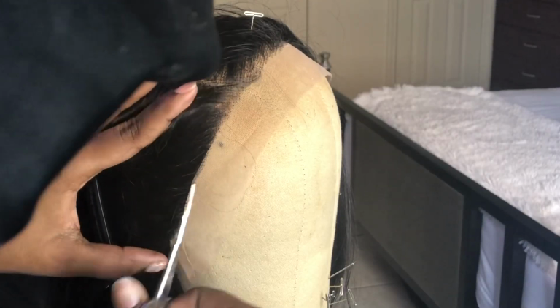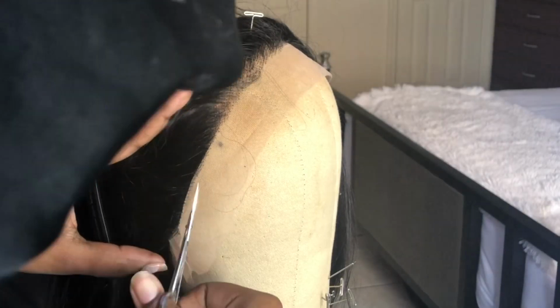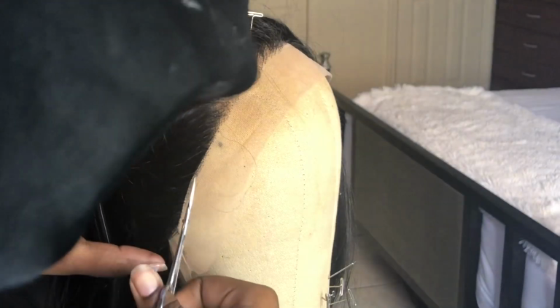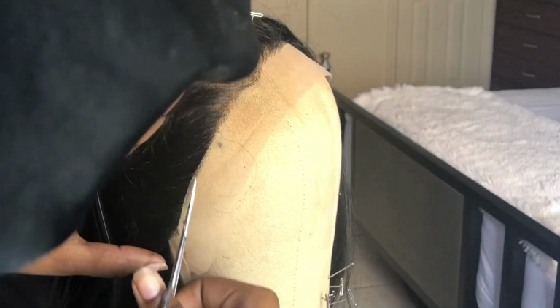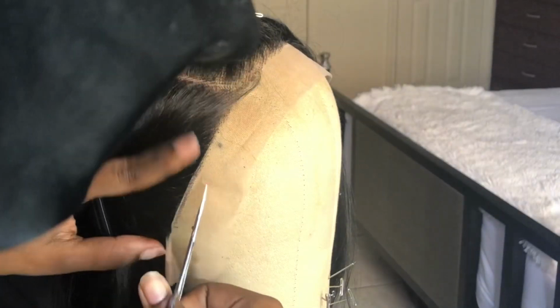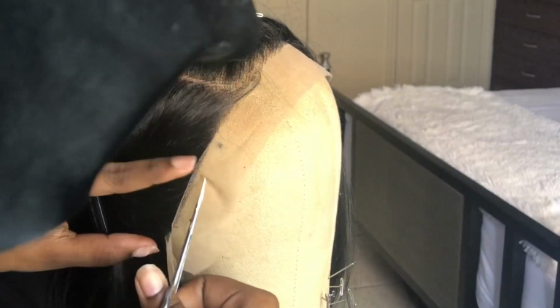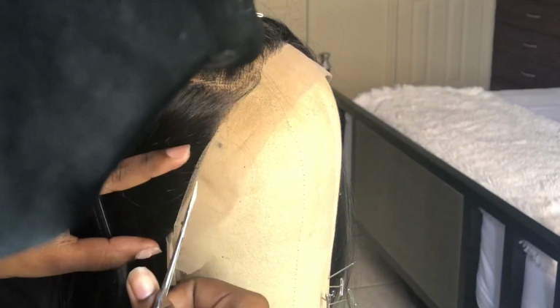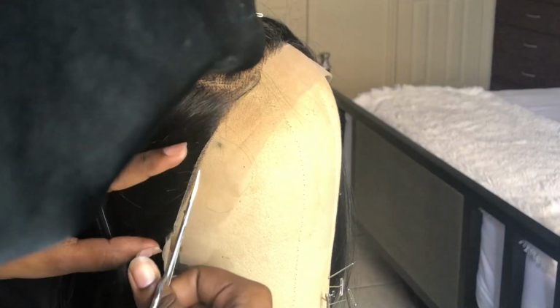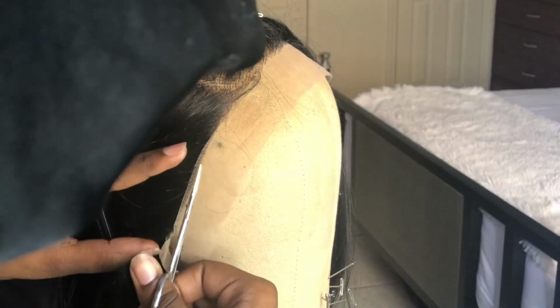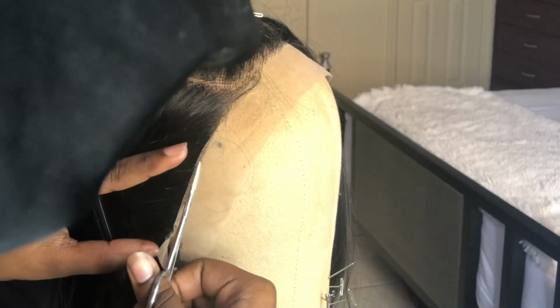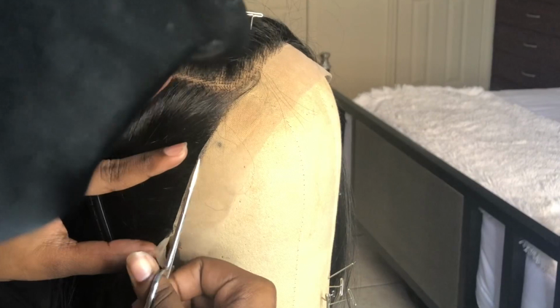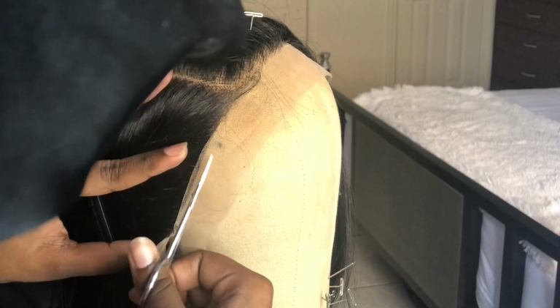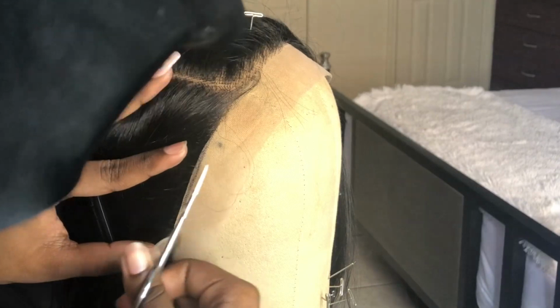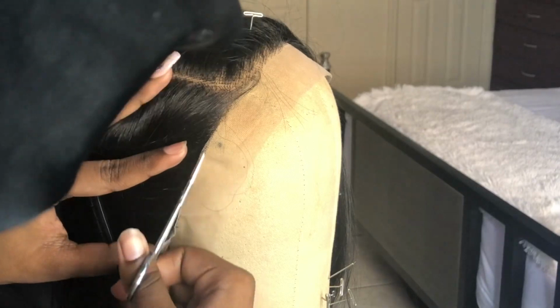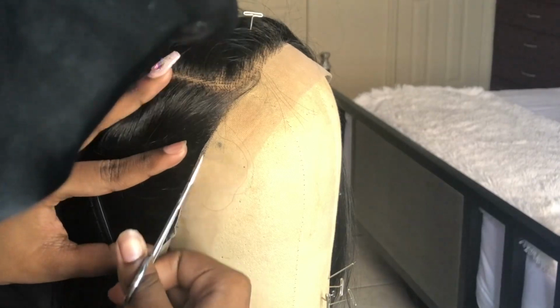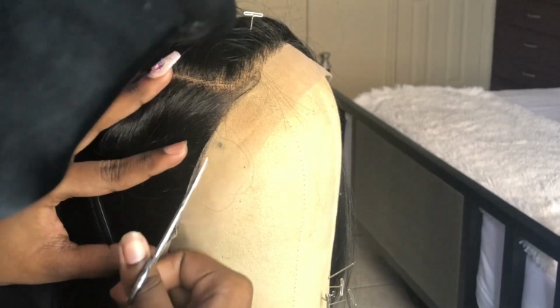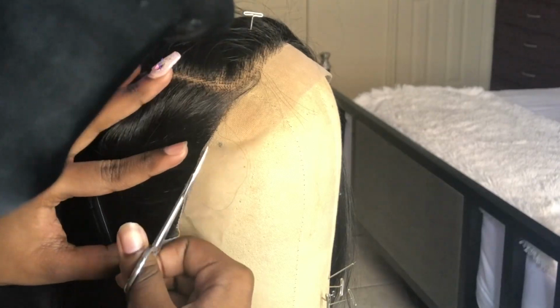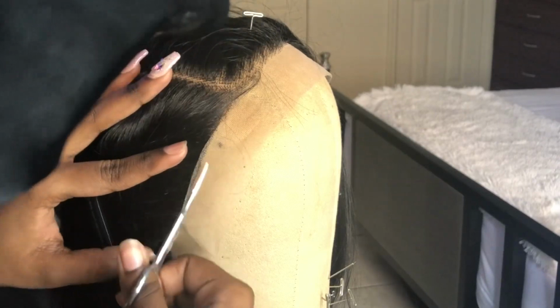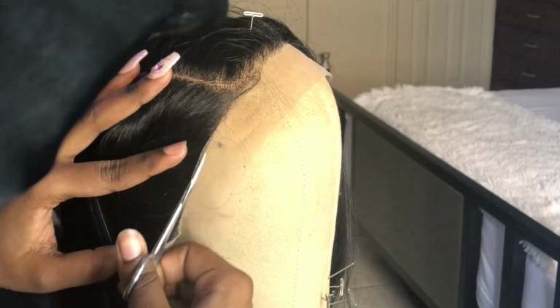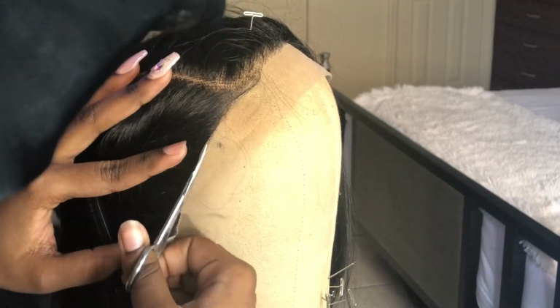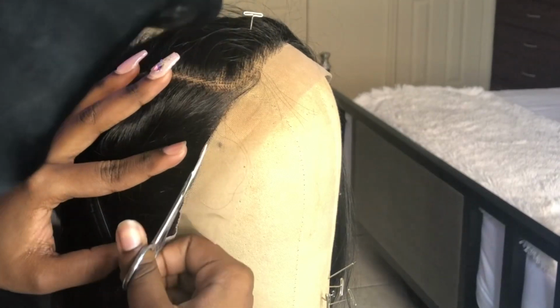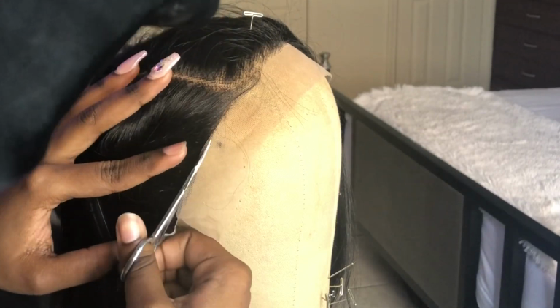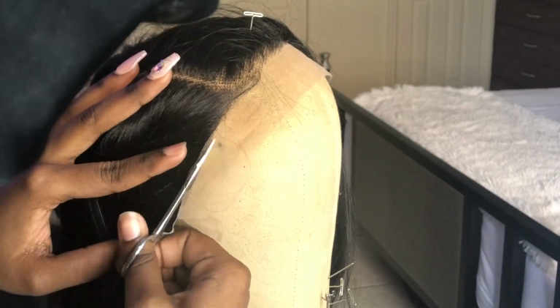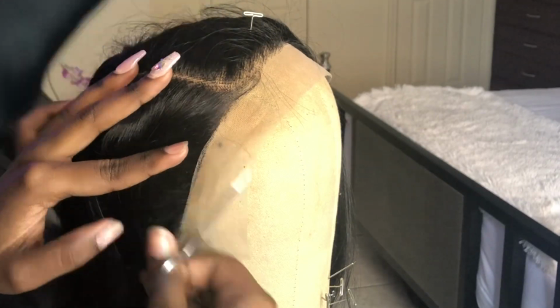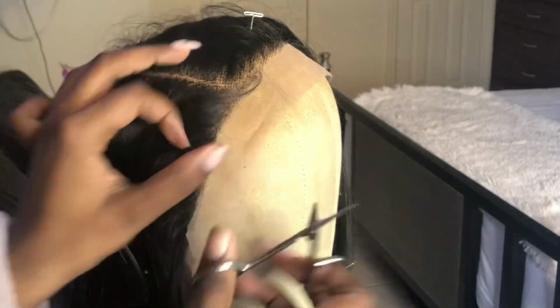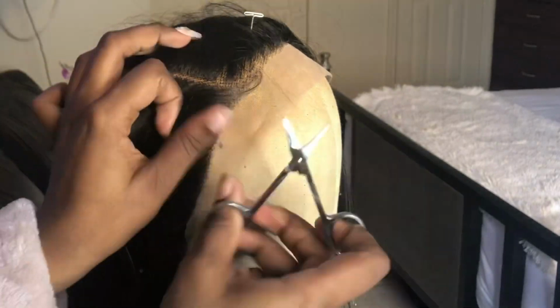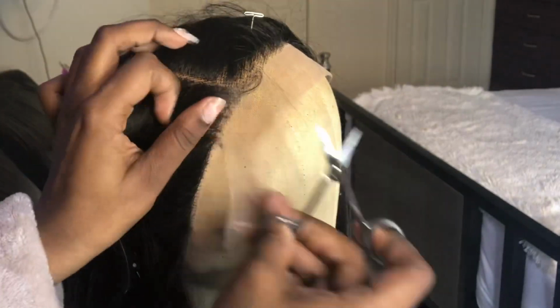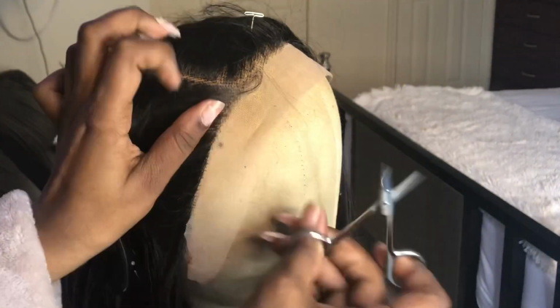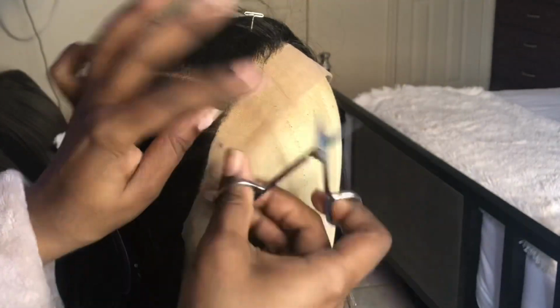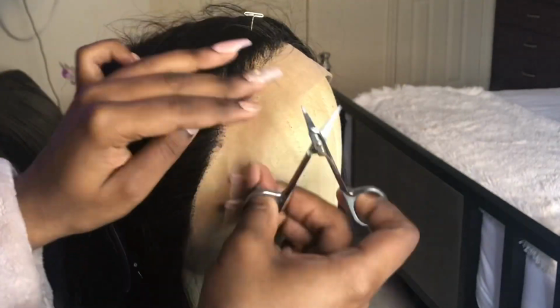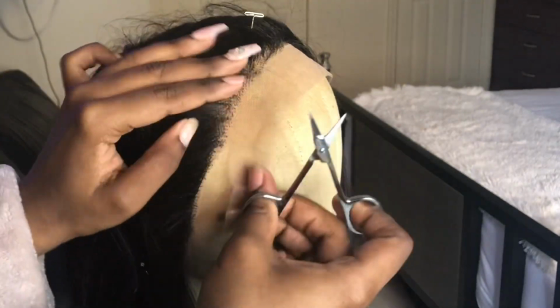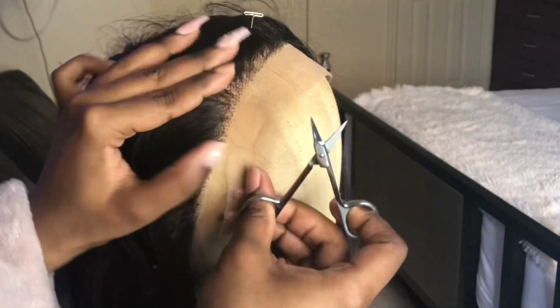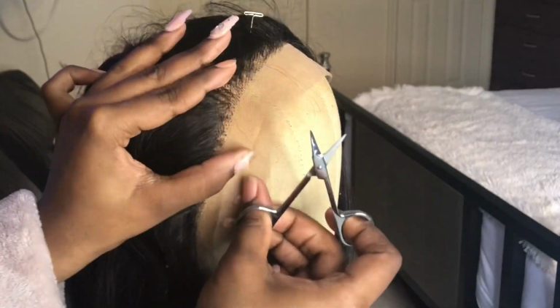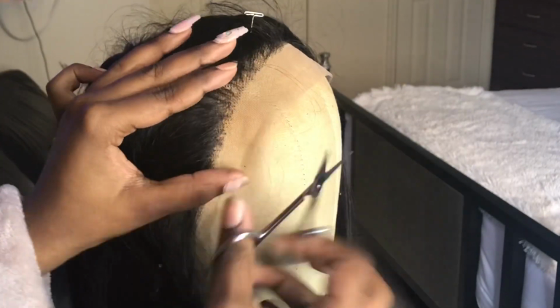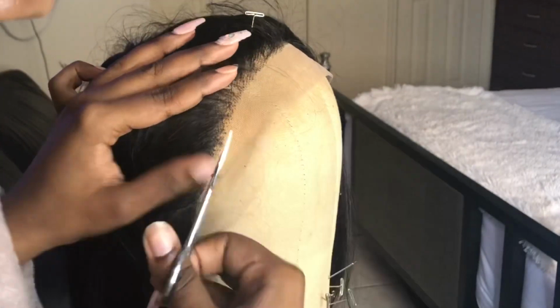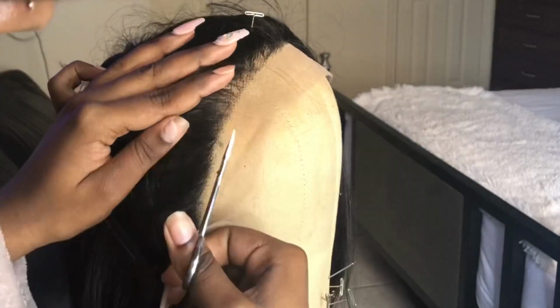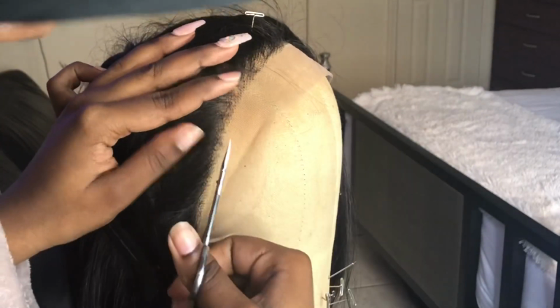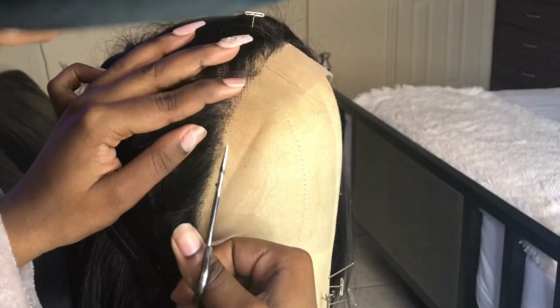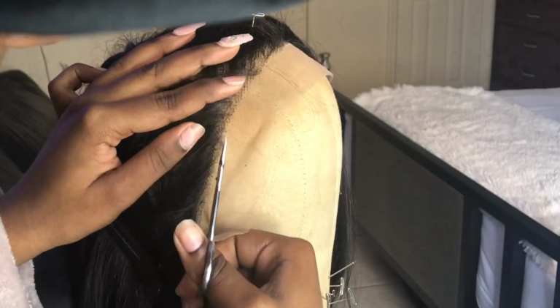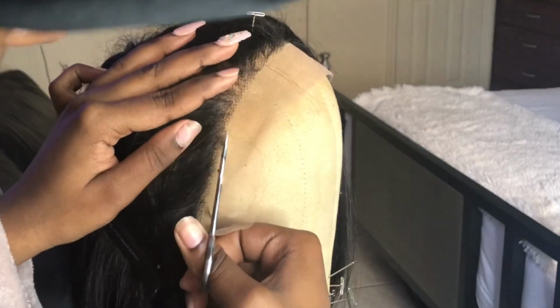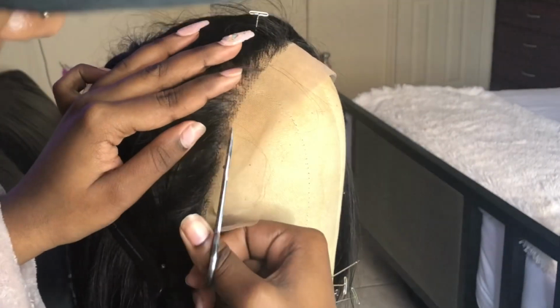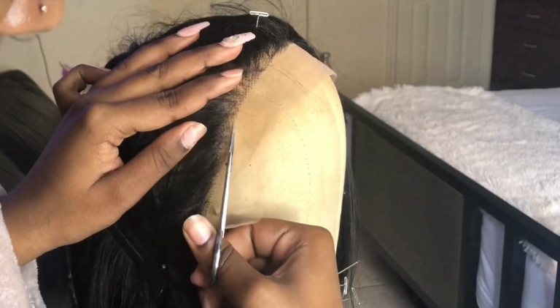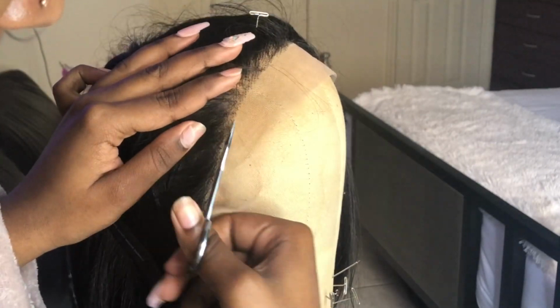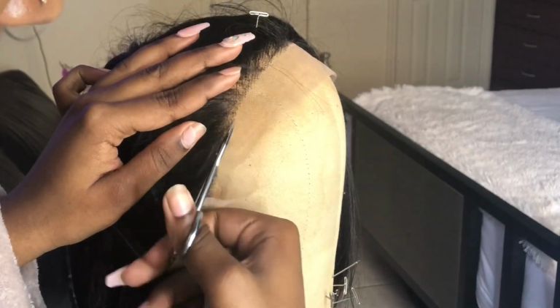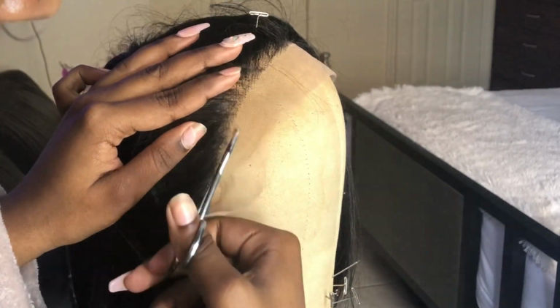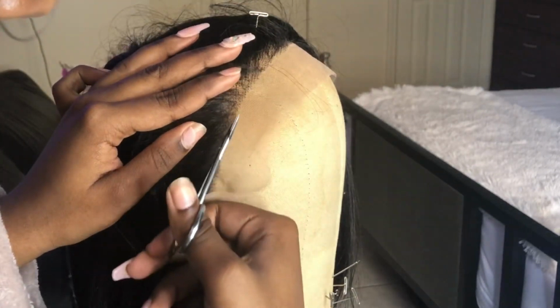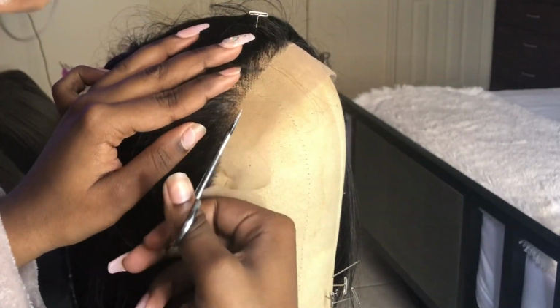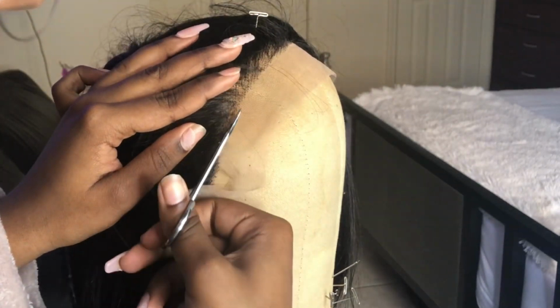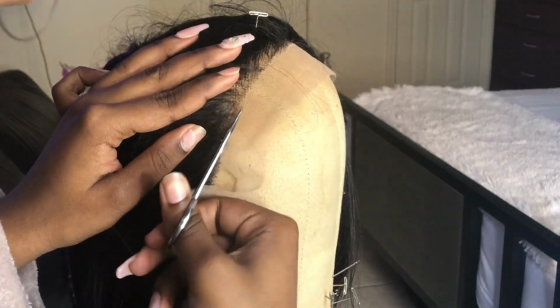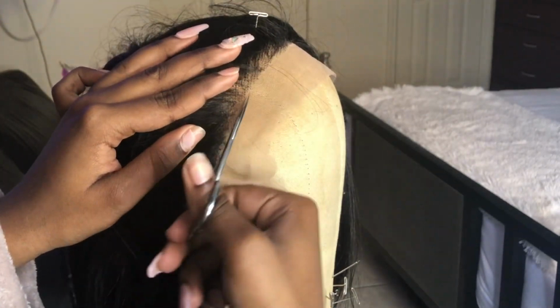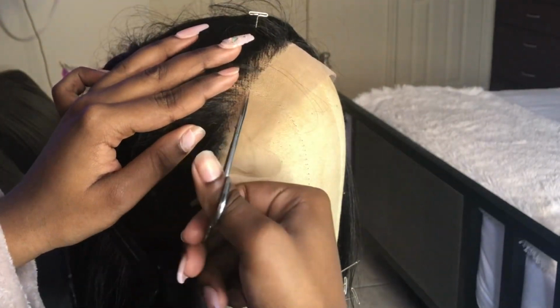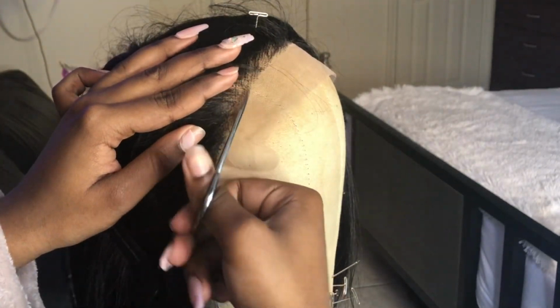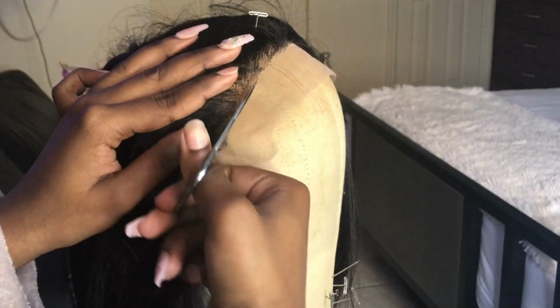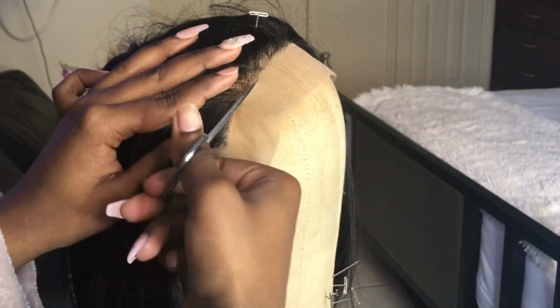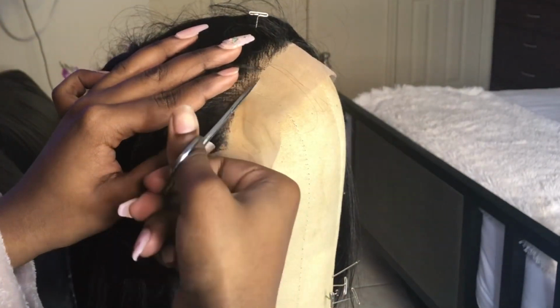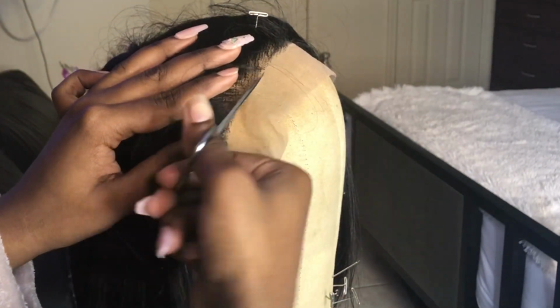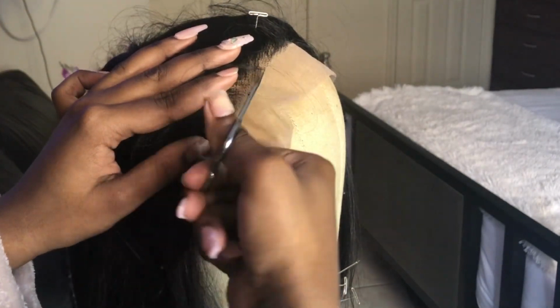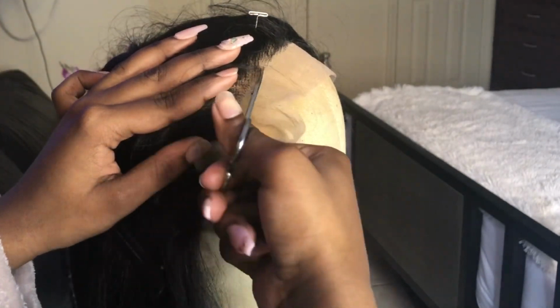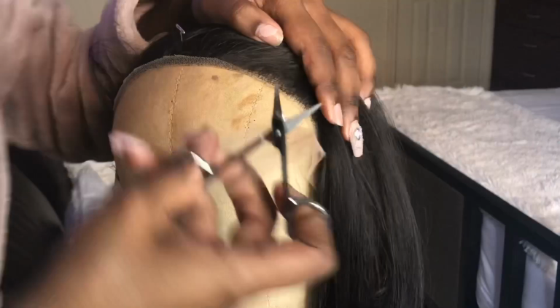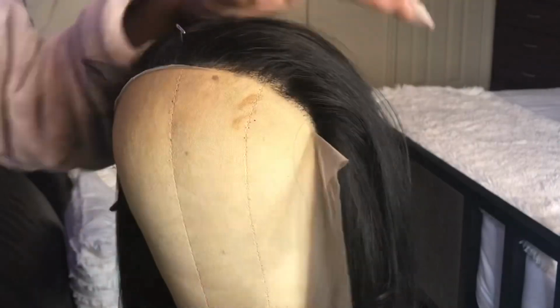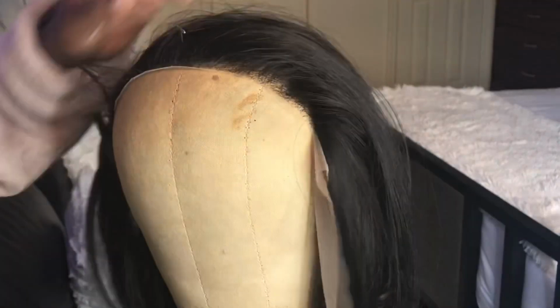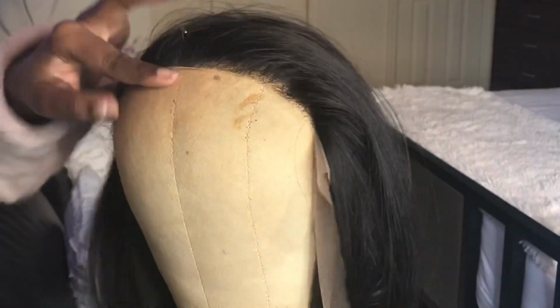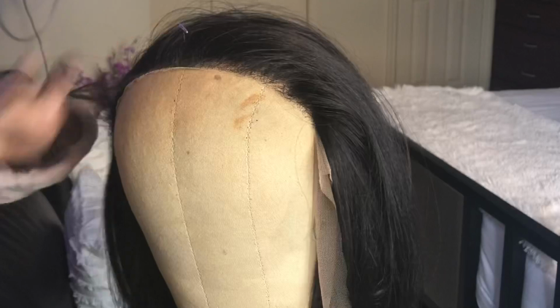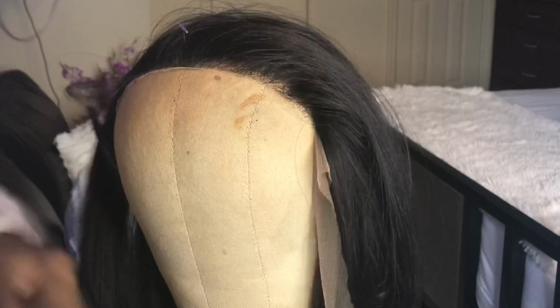If you don't know how to cut your lace, just cut the lace right along the hairline. Take your time and try not to cut into the hairline.